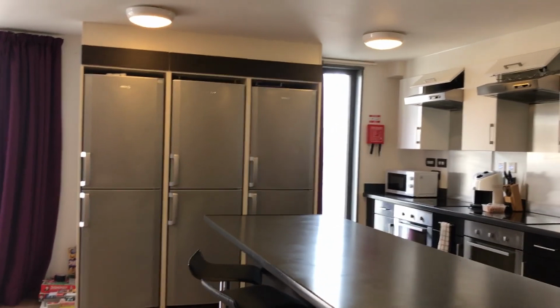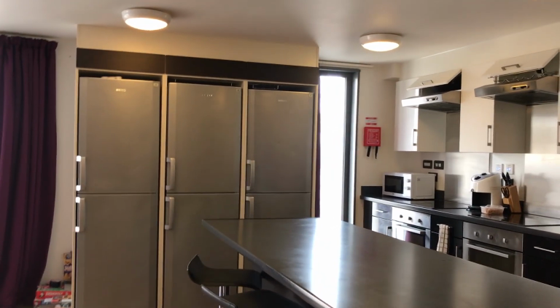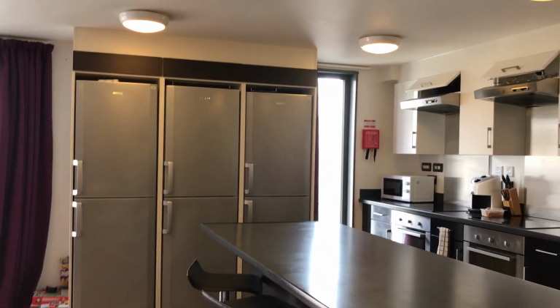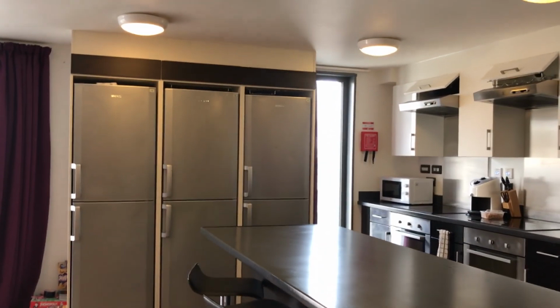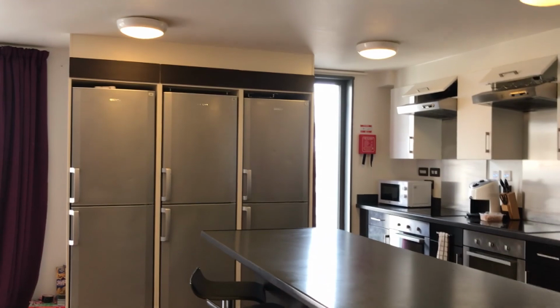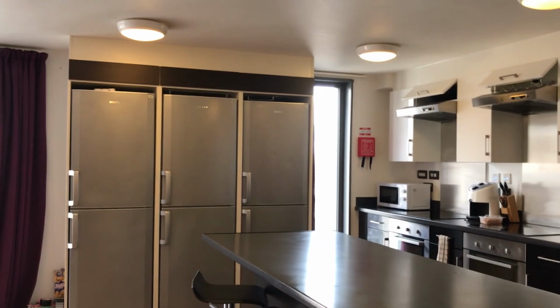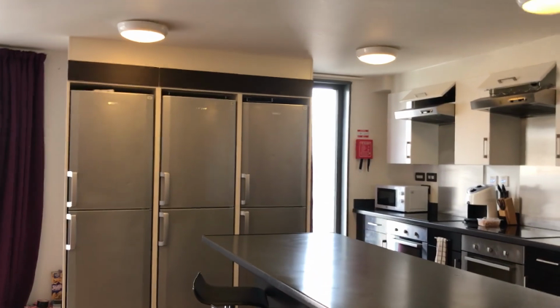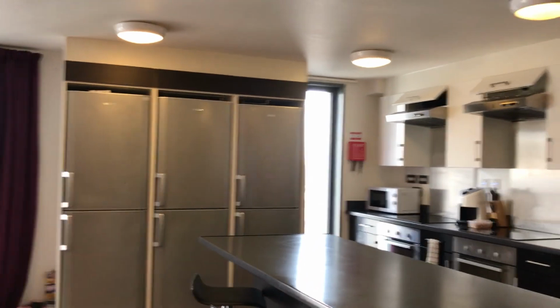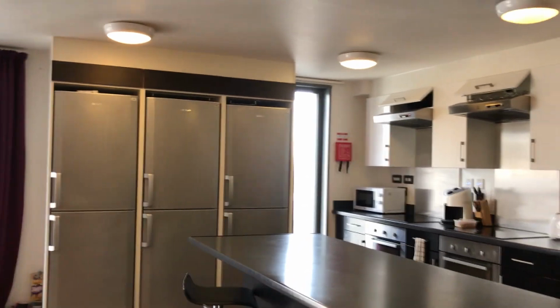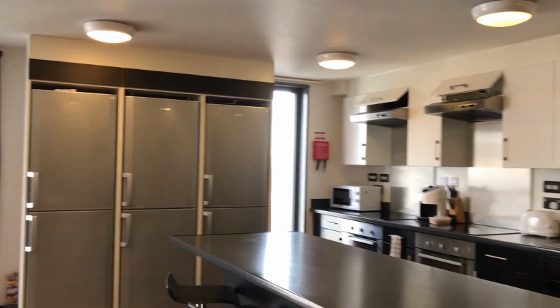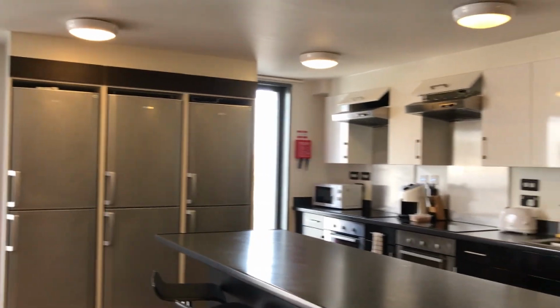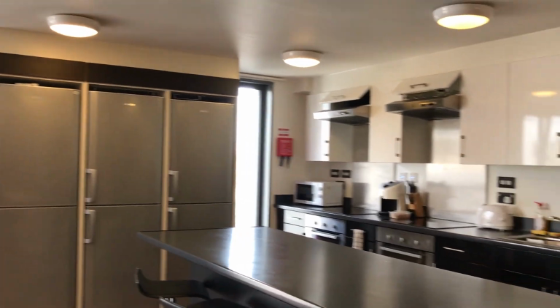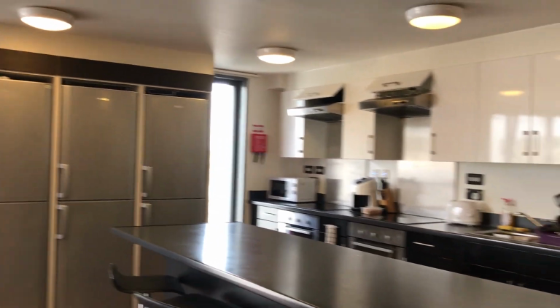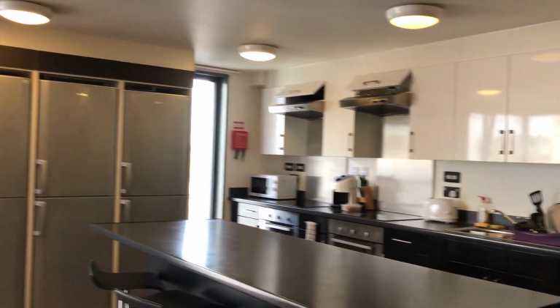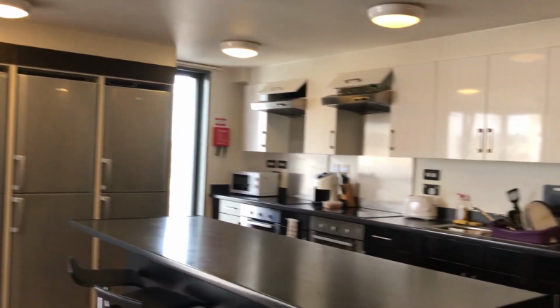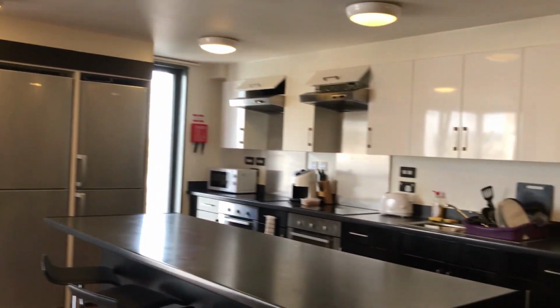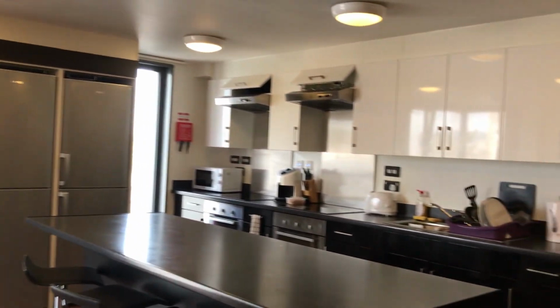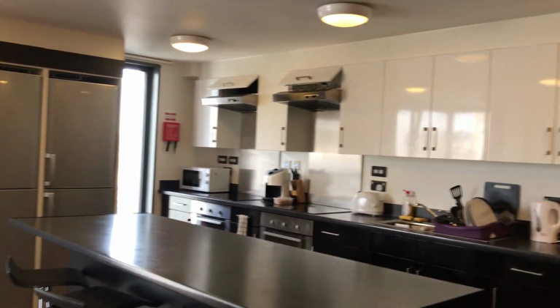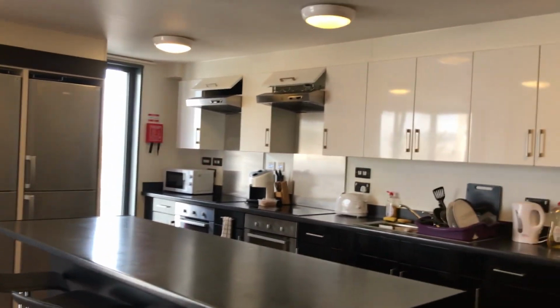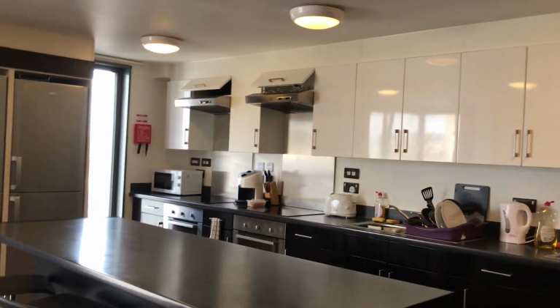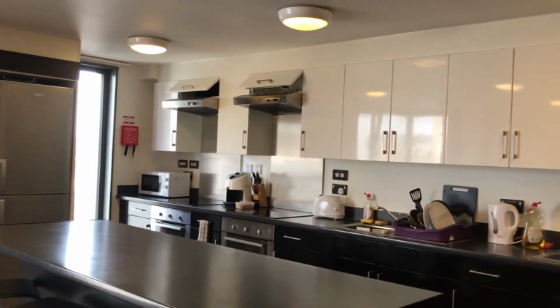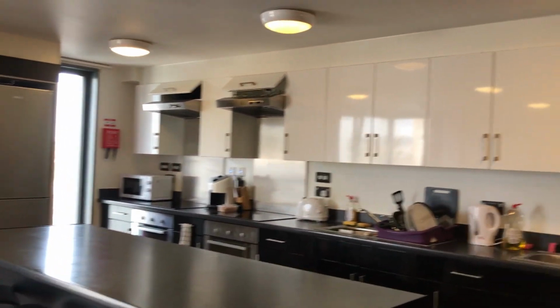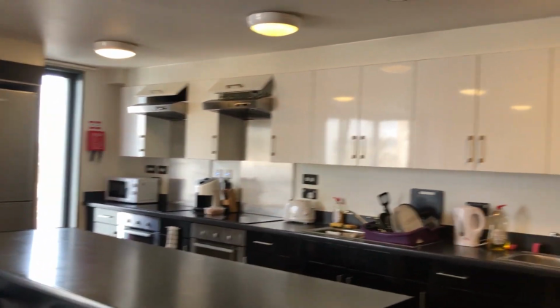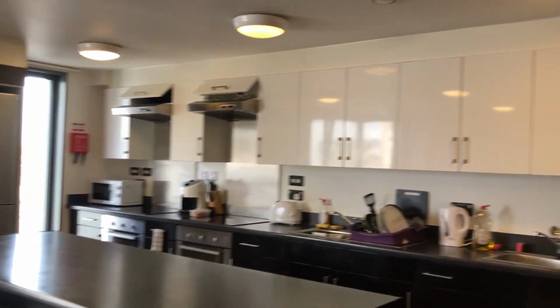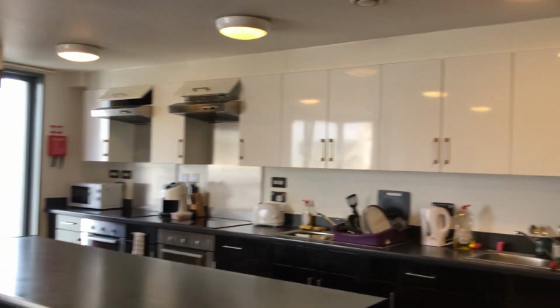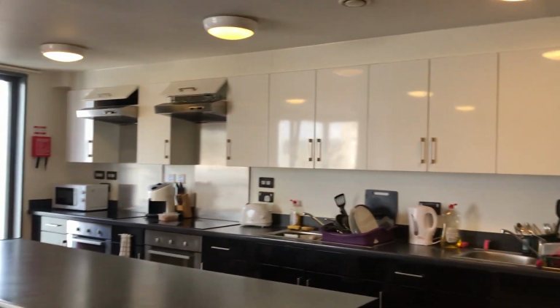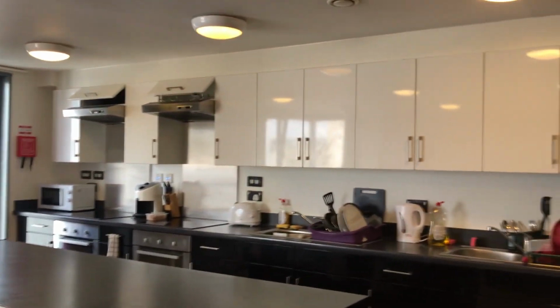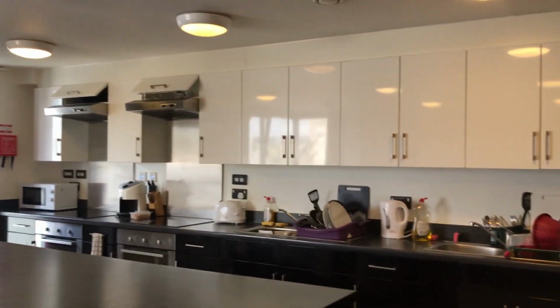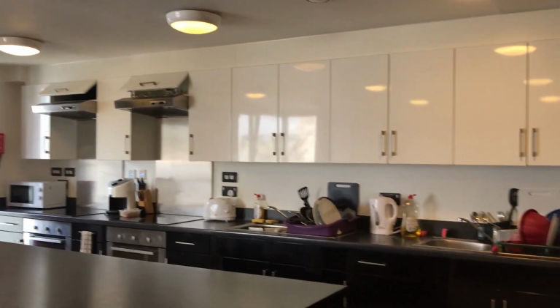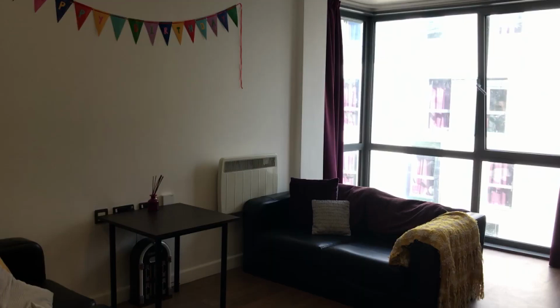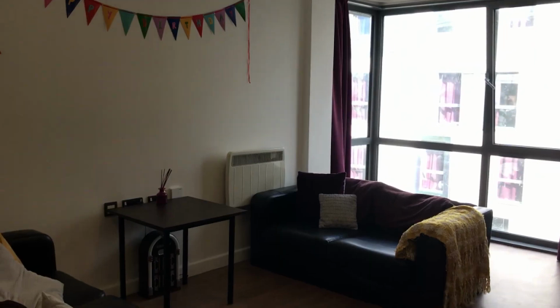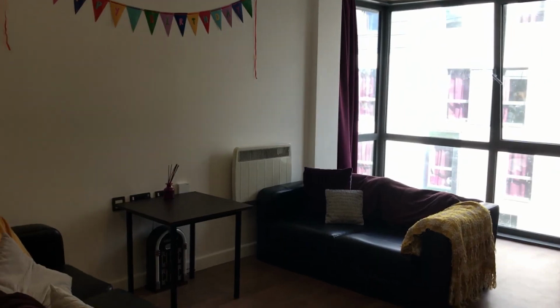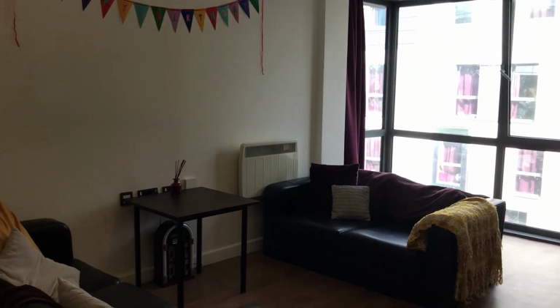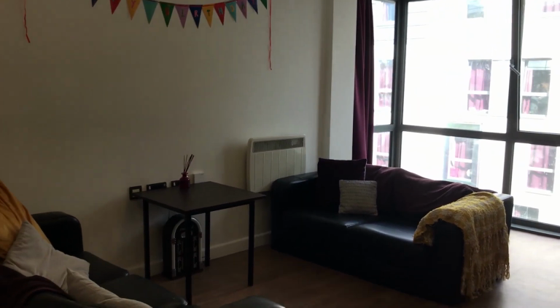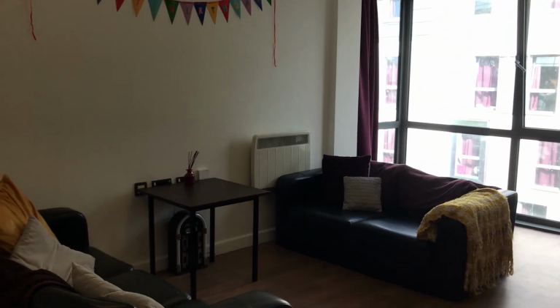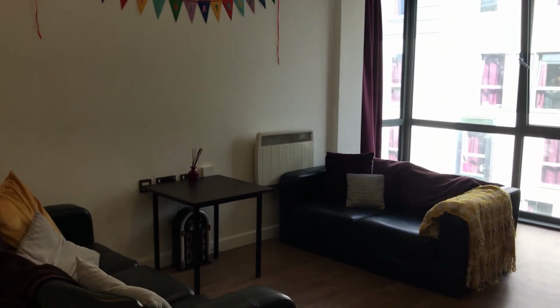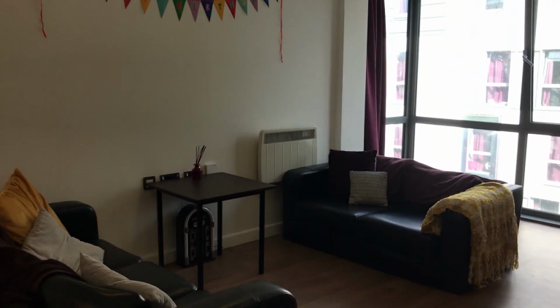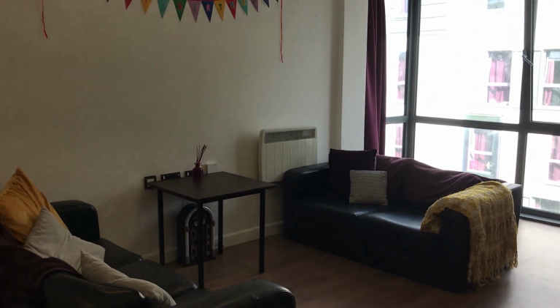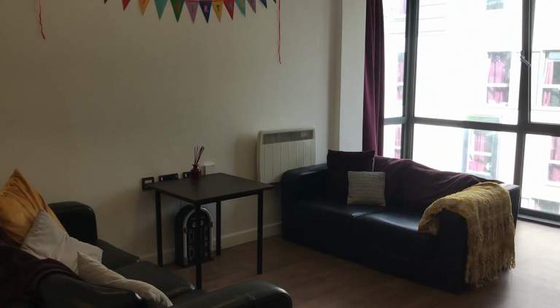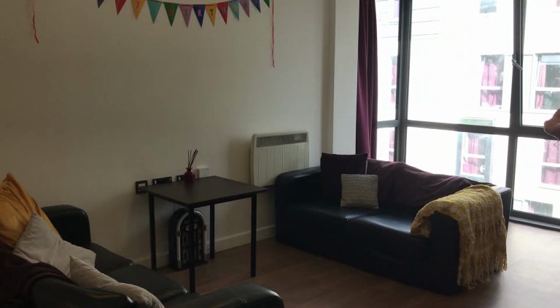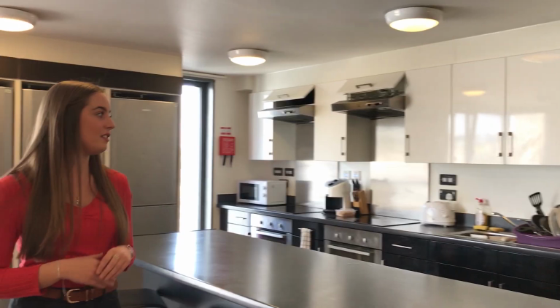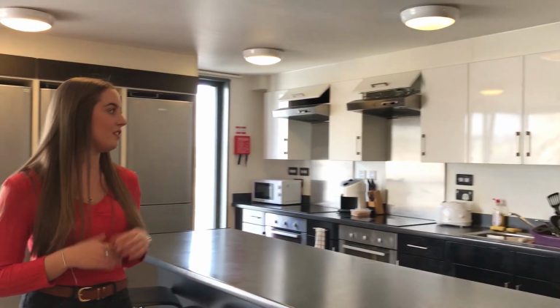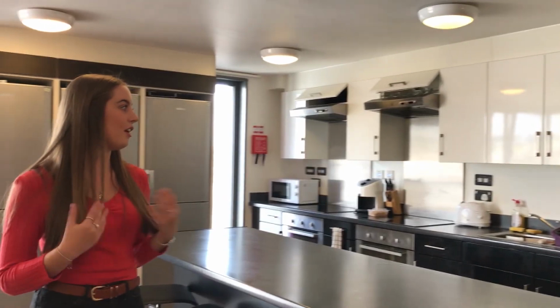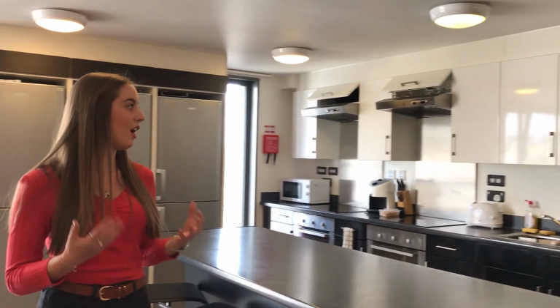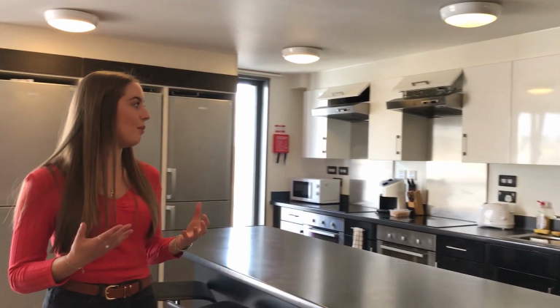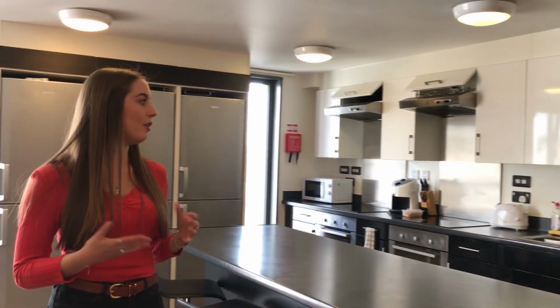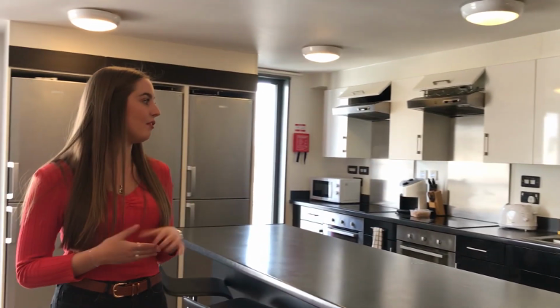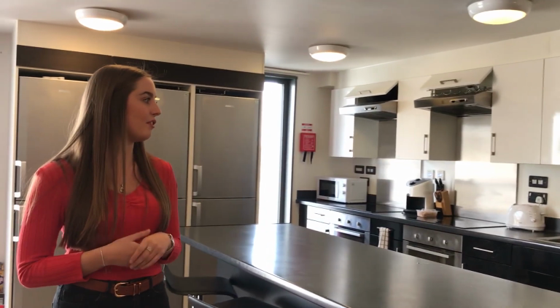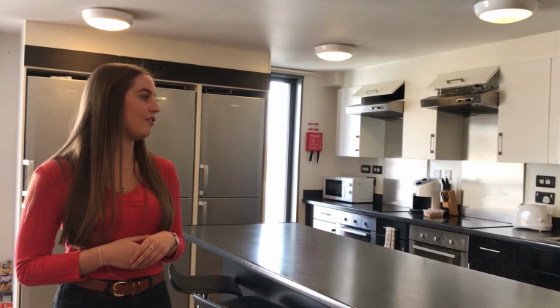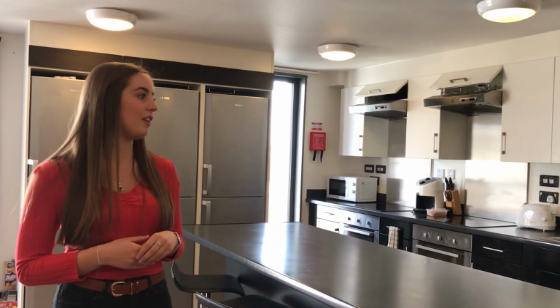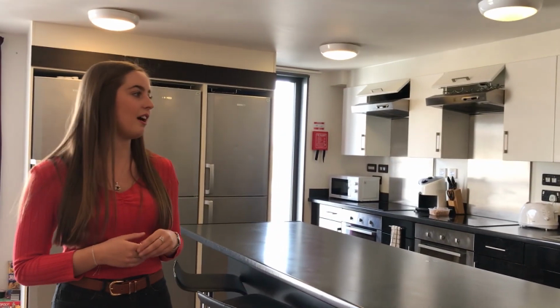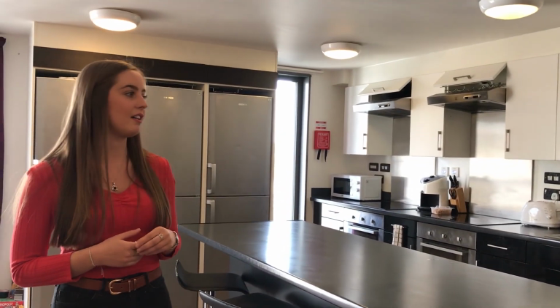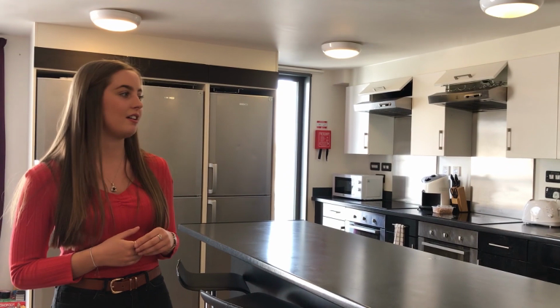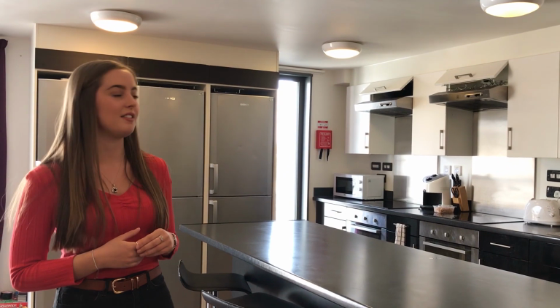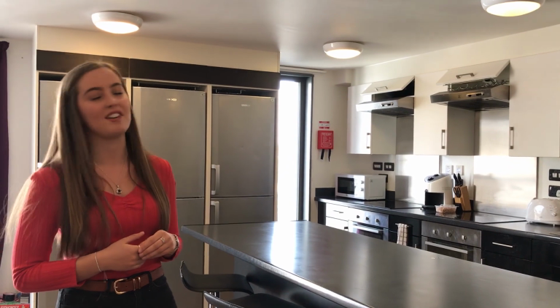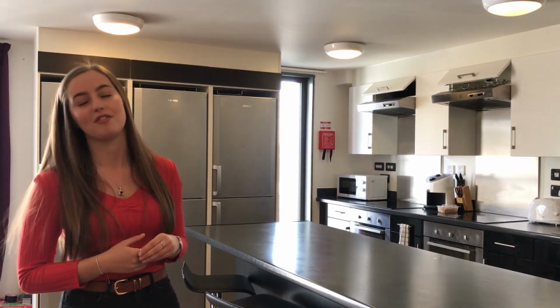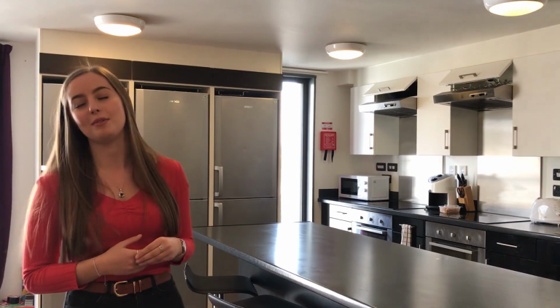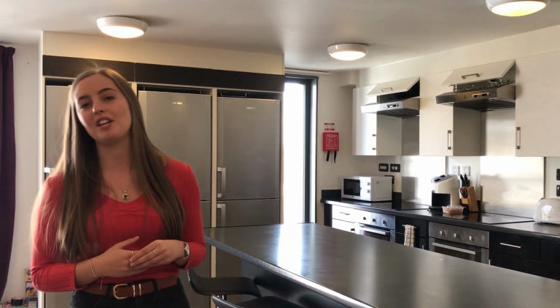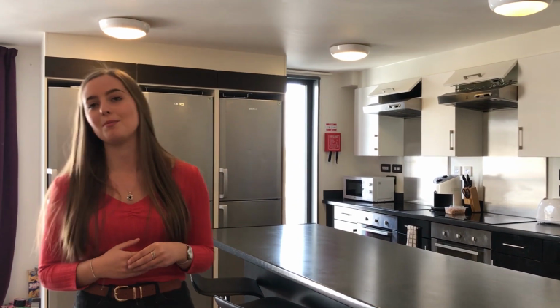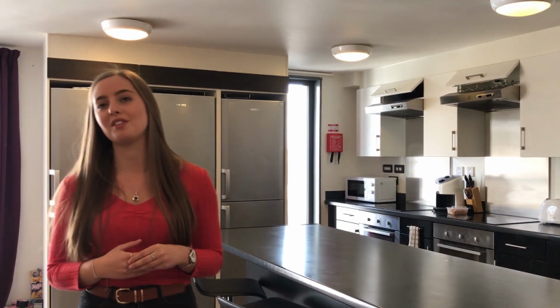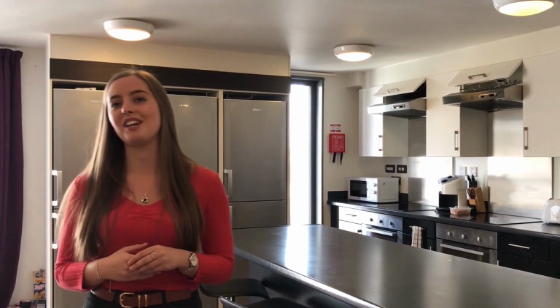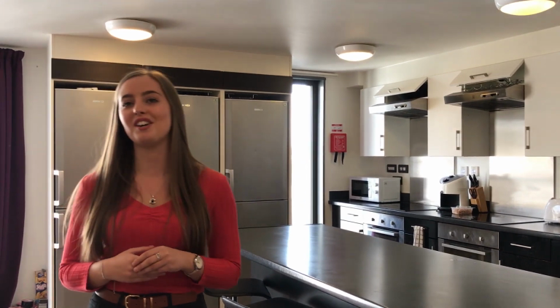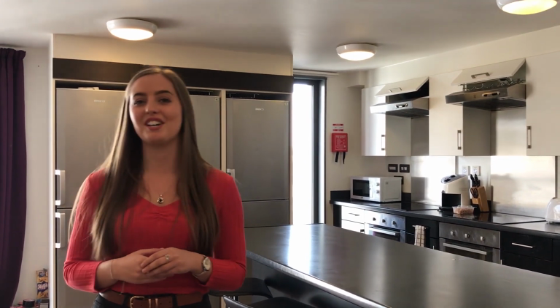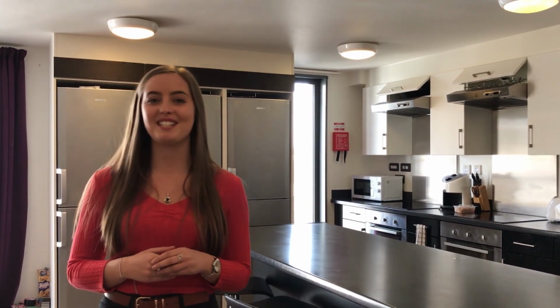Two ovens, two sinks. It's just a great place to hang out. The kitchen is the hub of the flat because everybody comes and cooks.